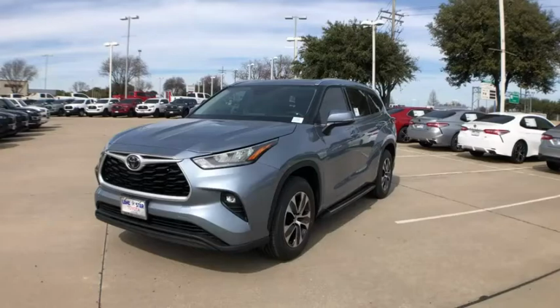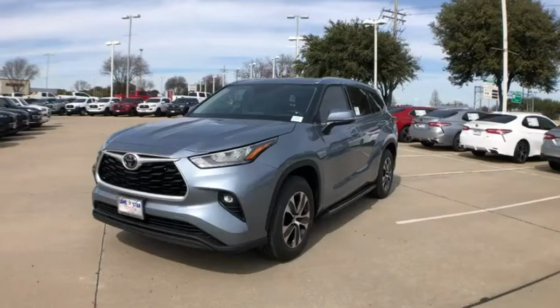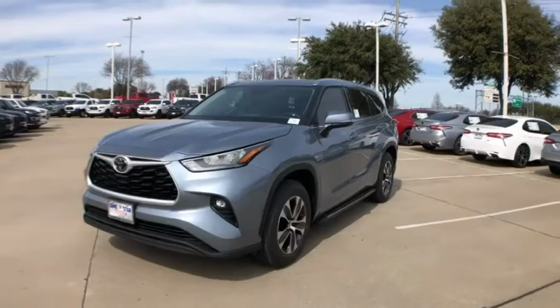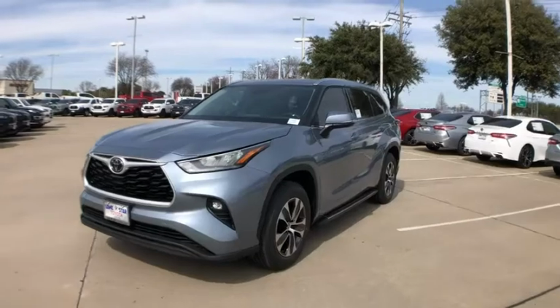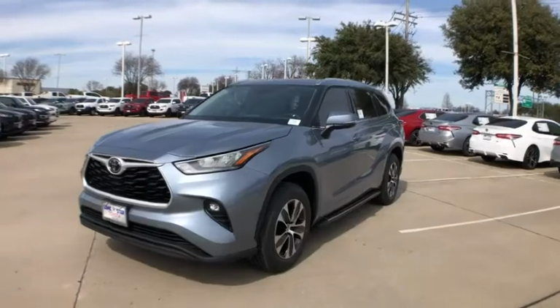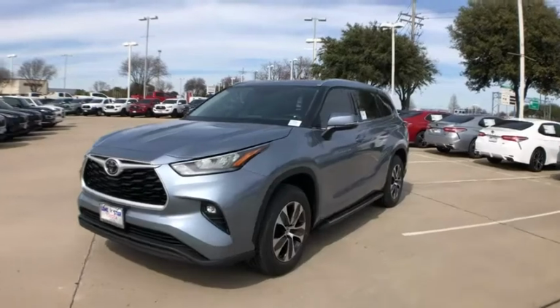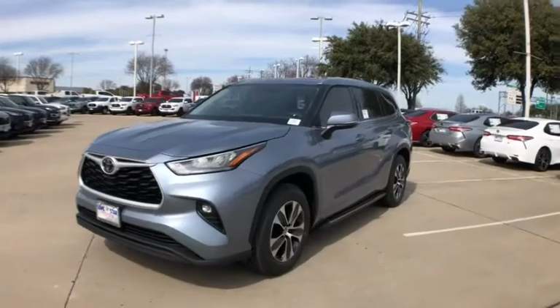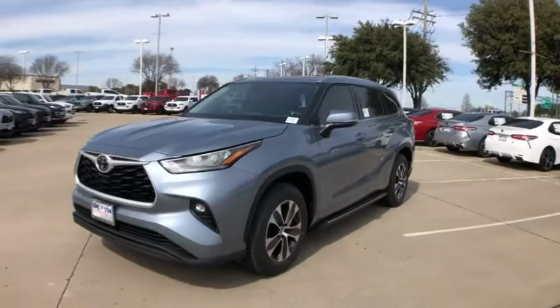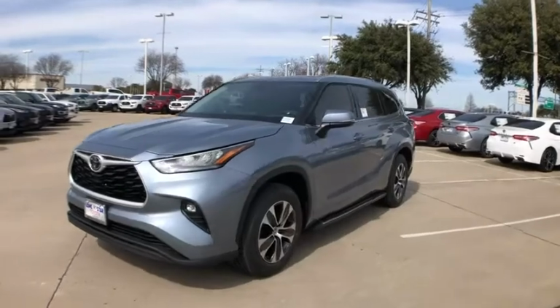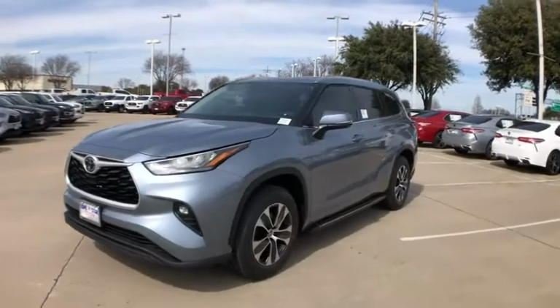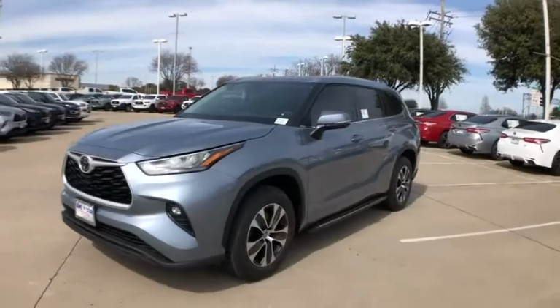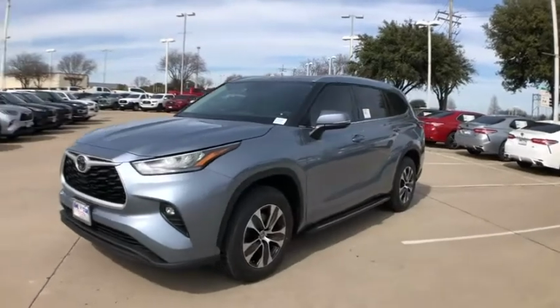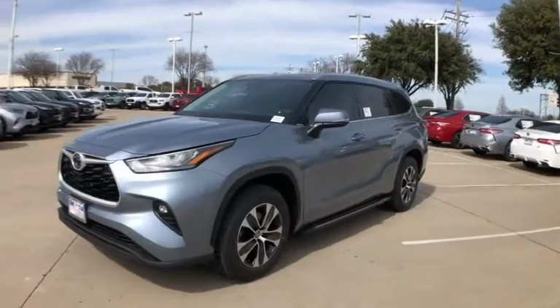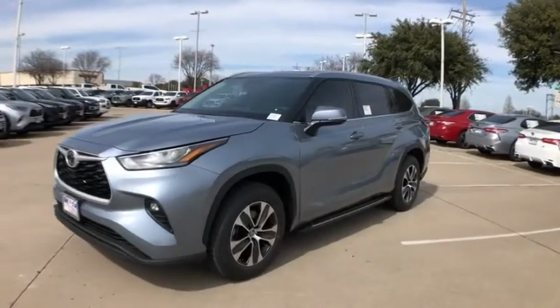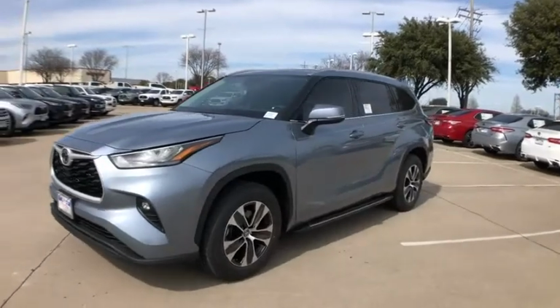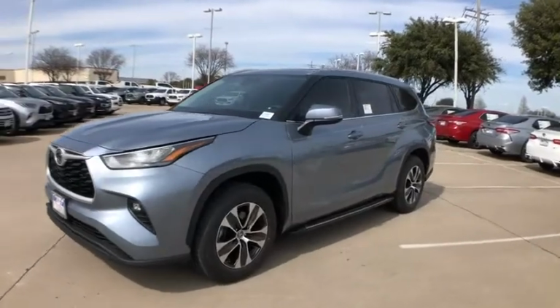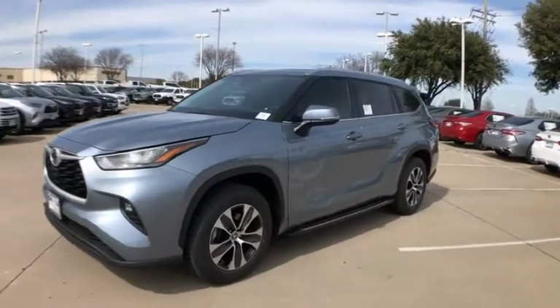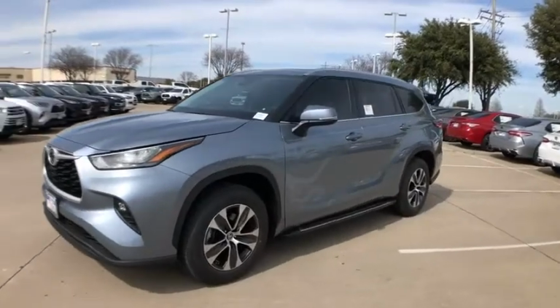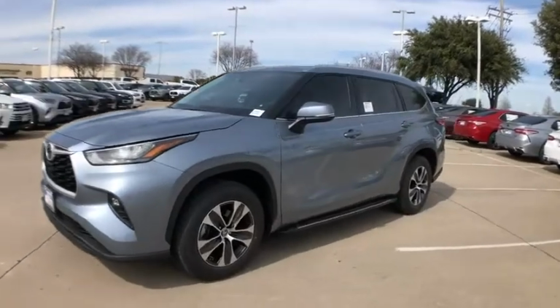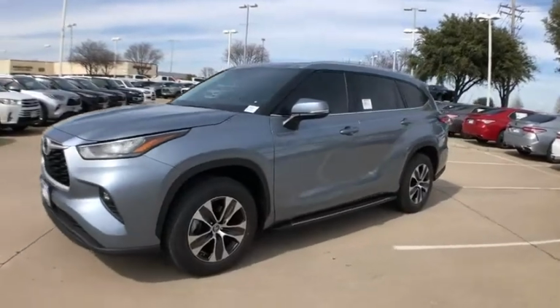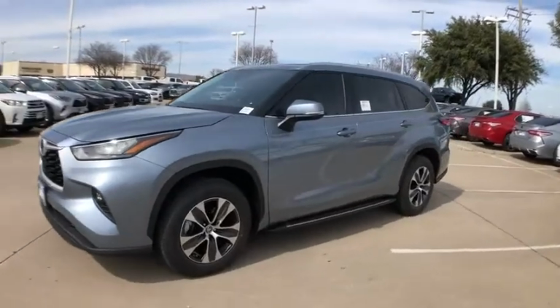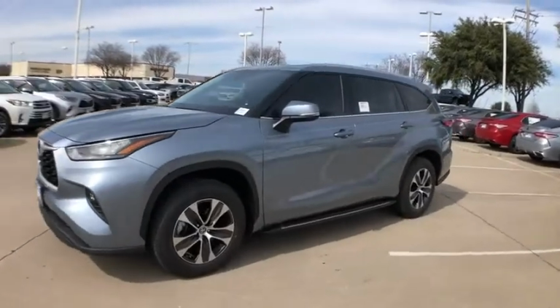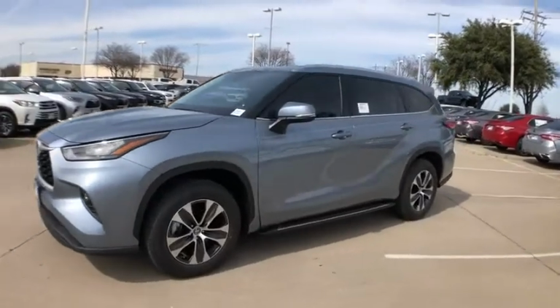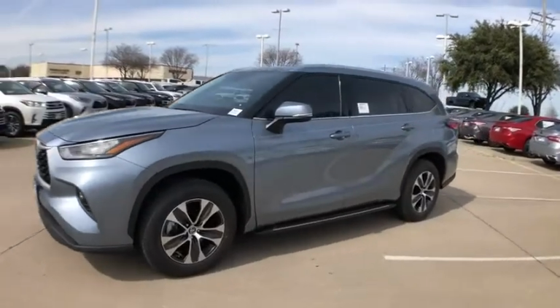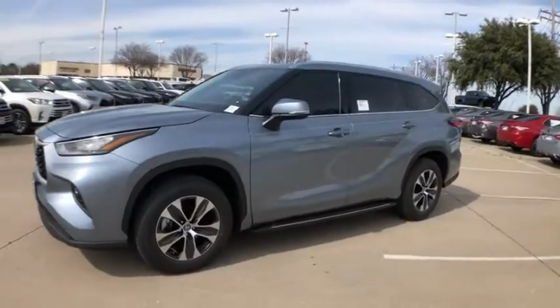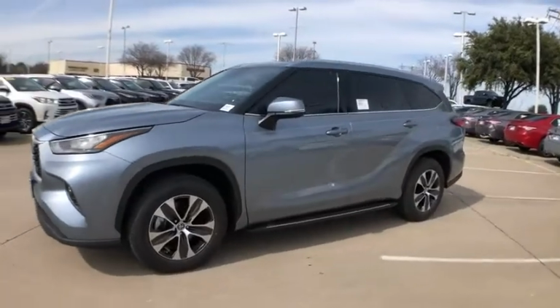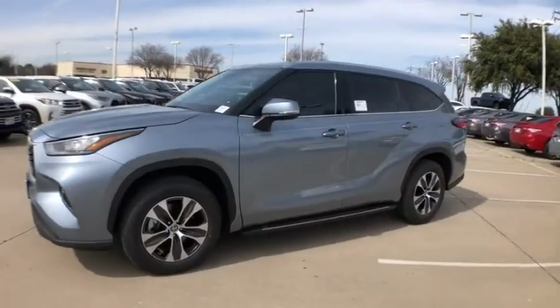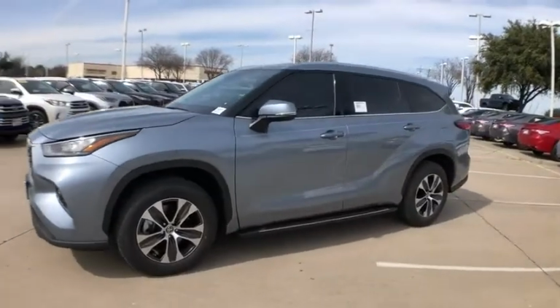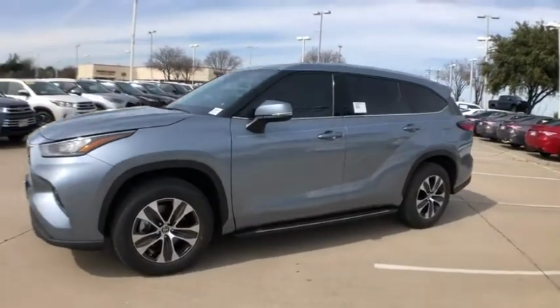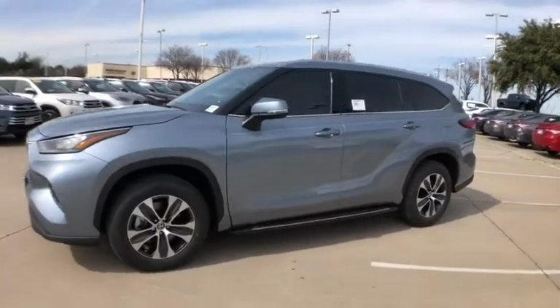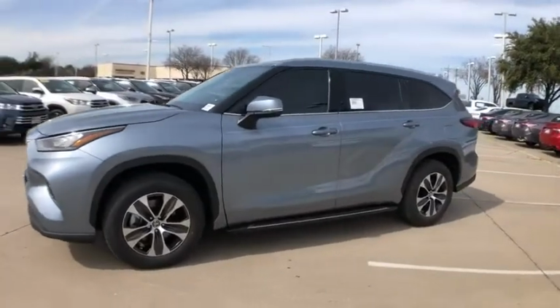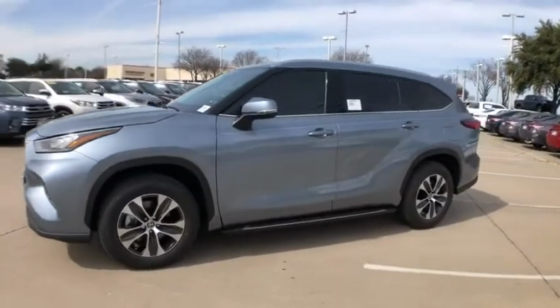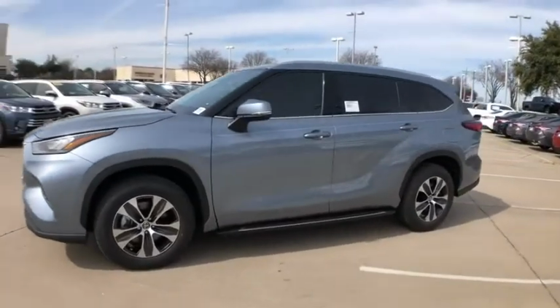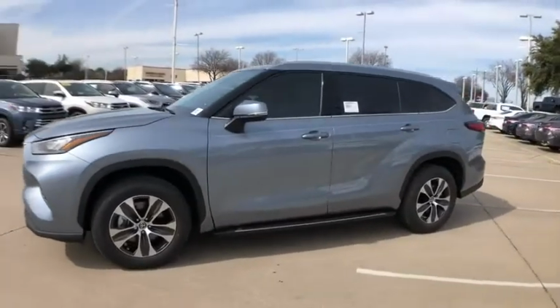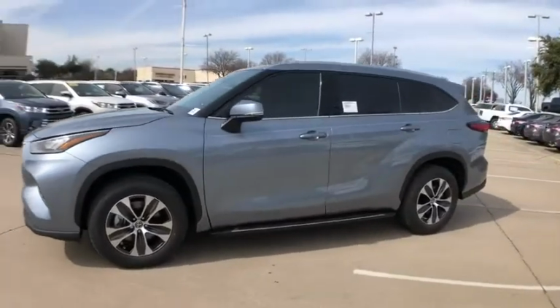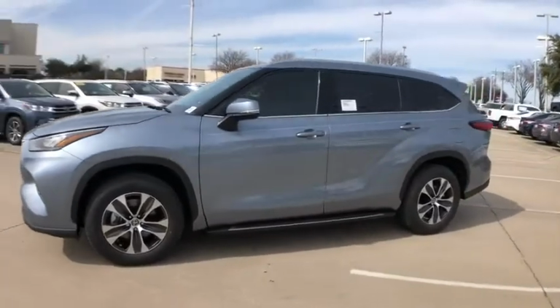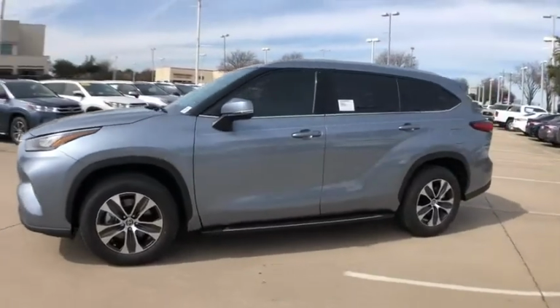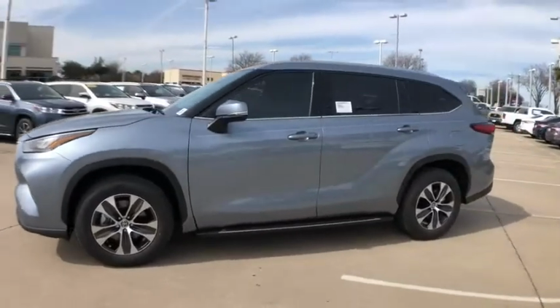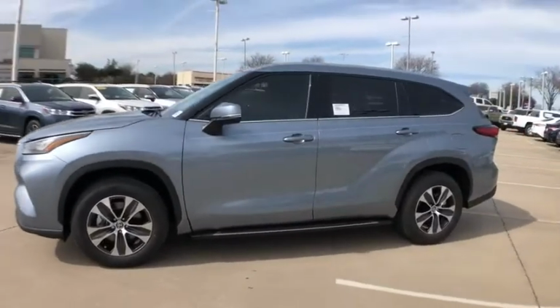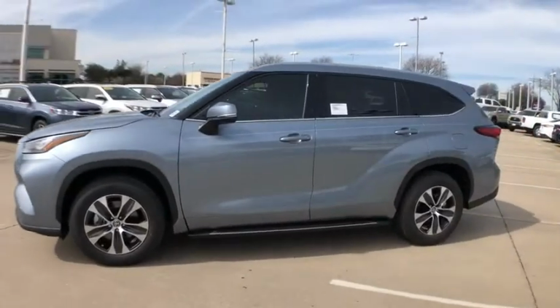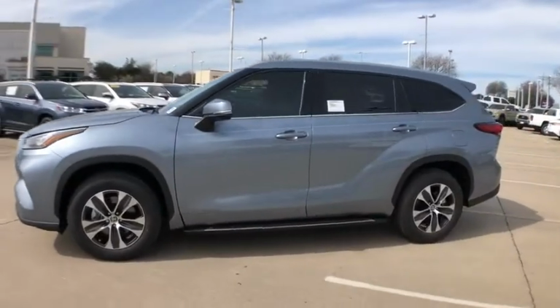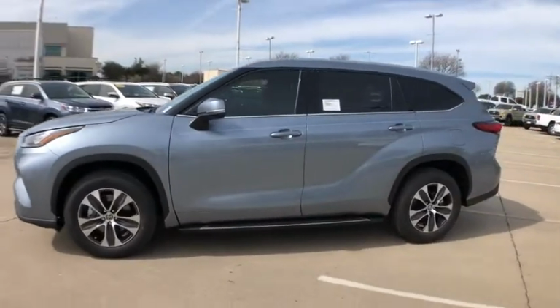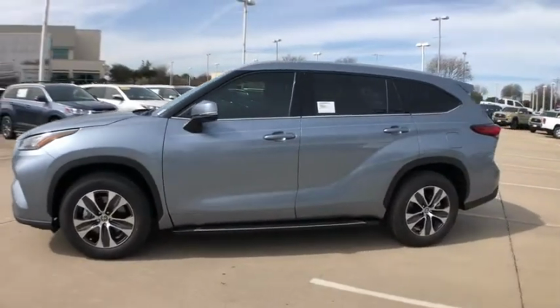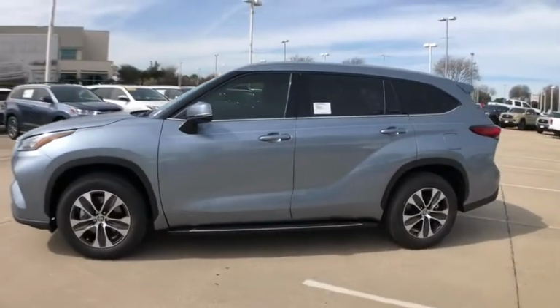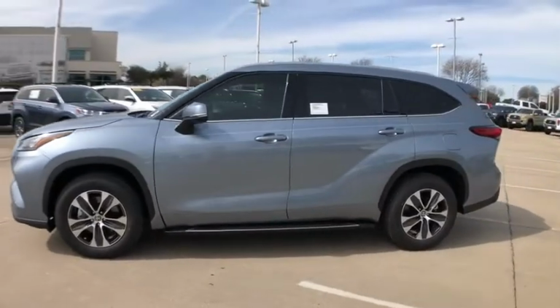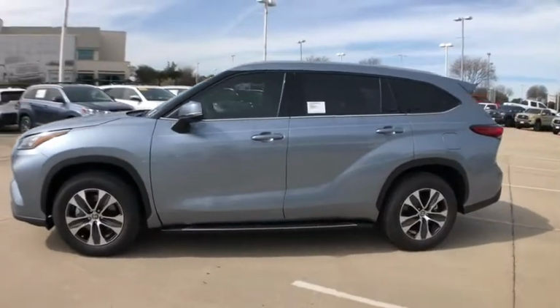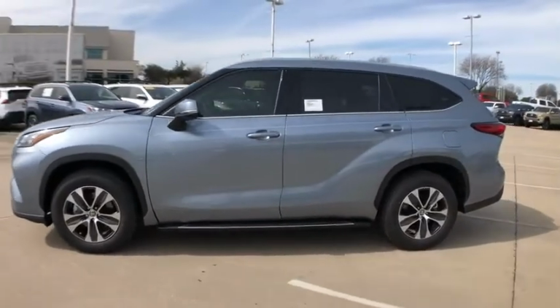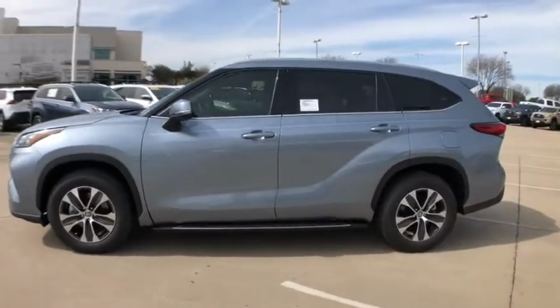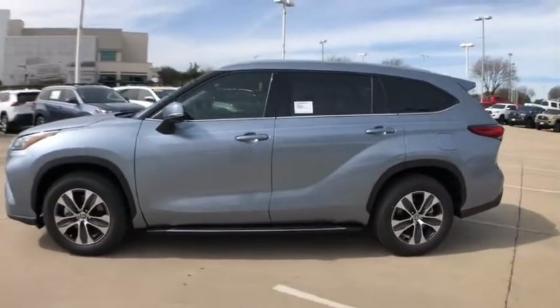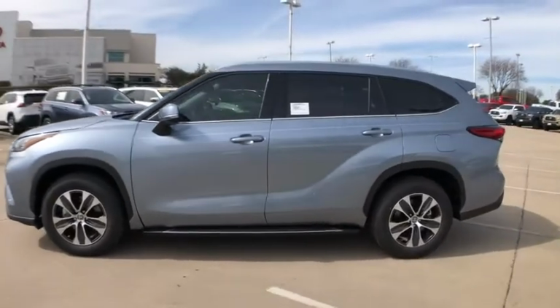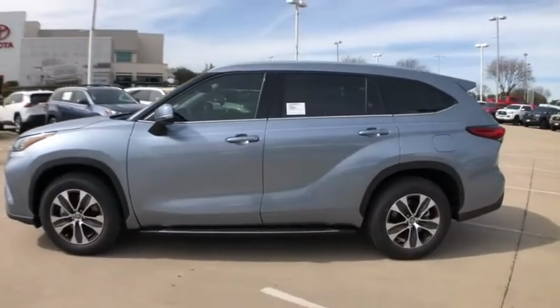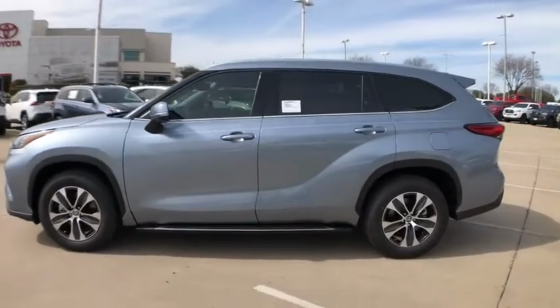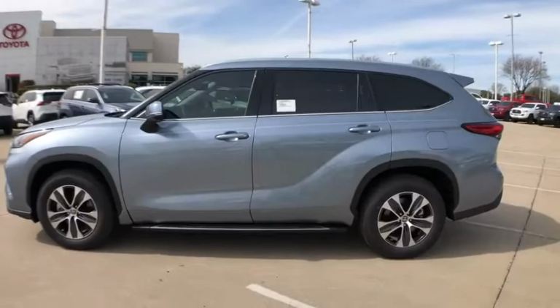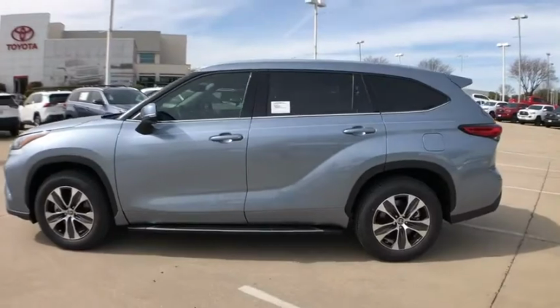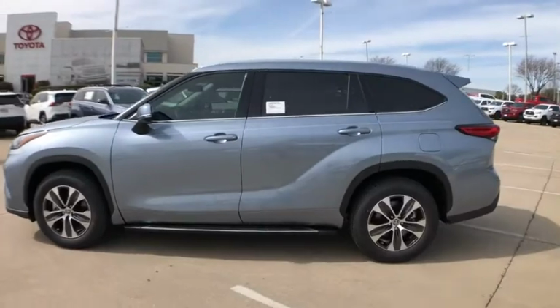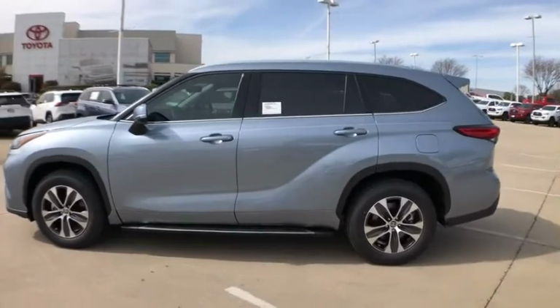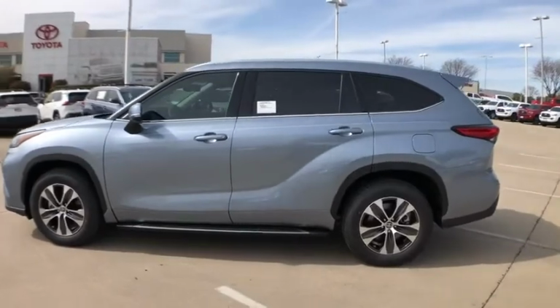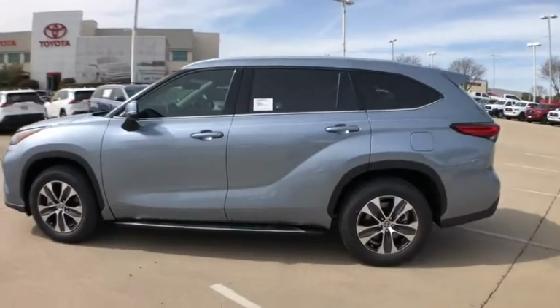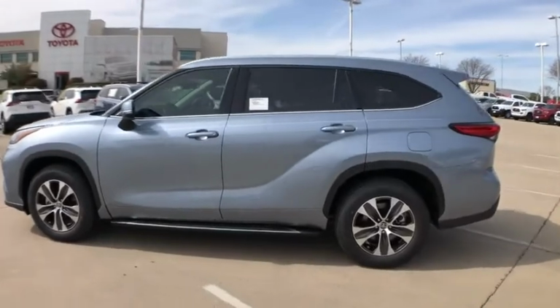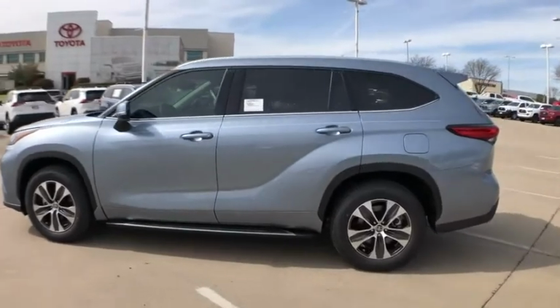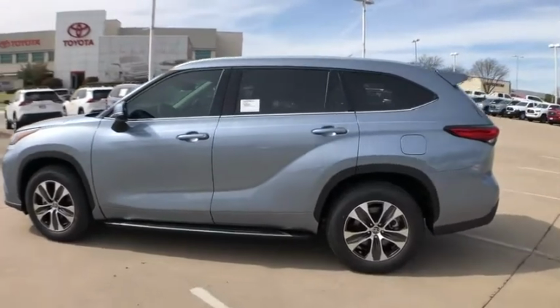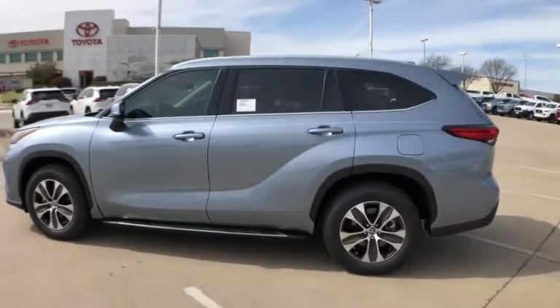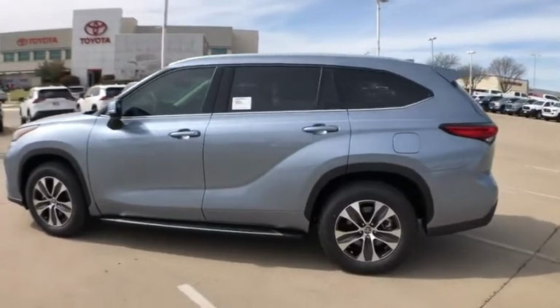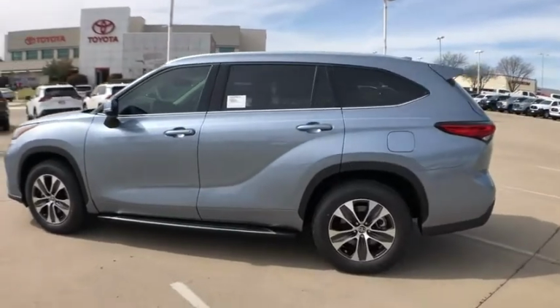Stop by and take a look at the 2020 Toyota Highlander — the SUV that's thought of everything.